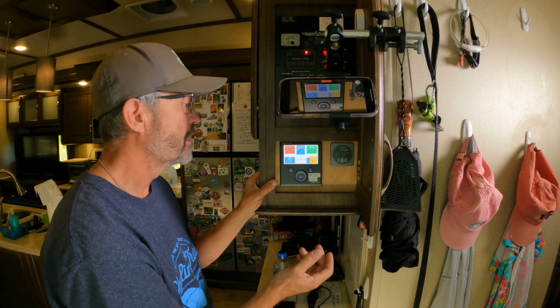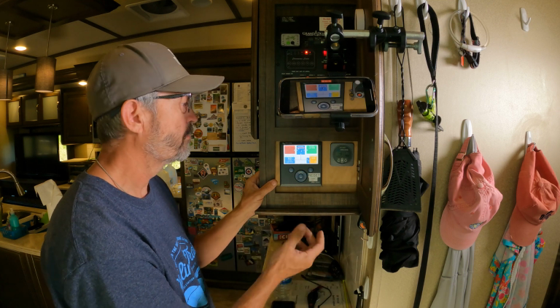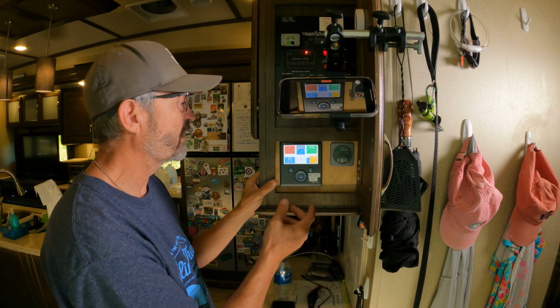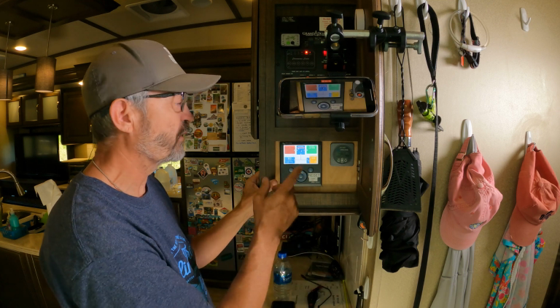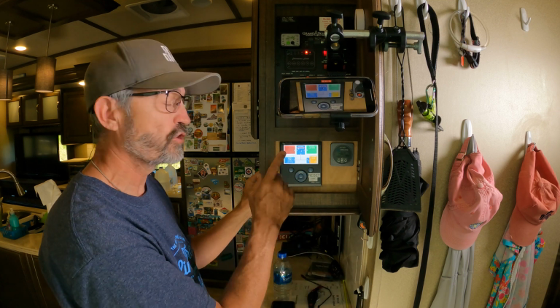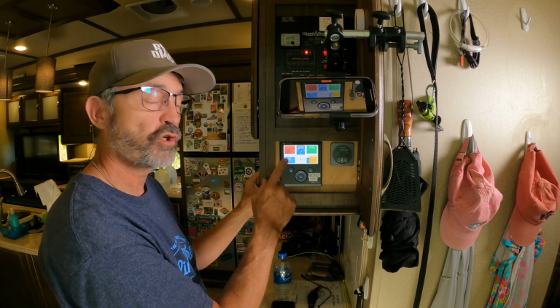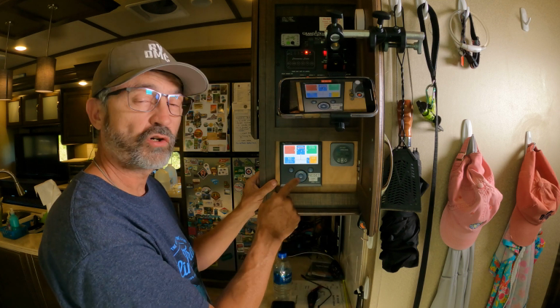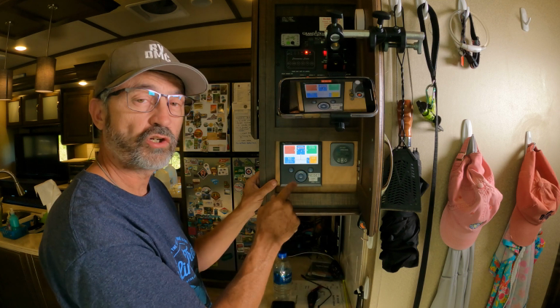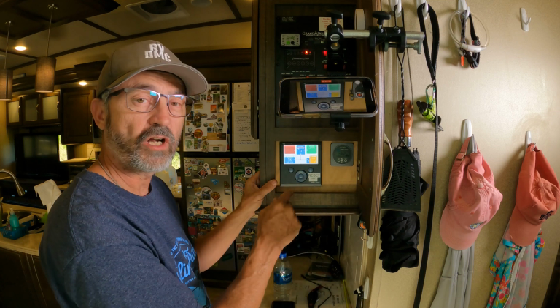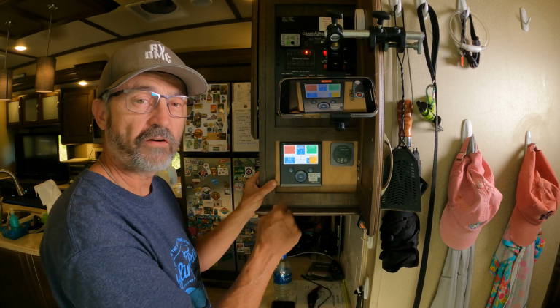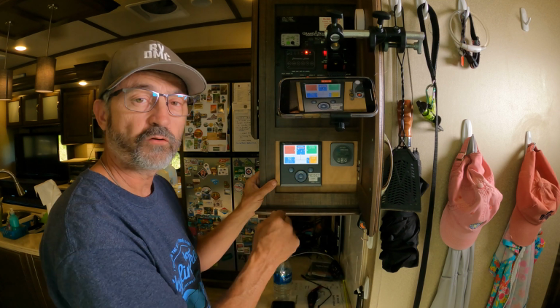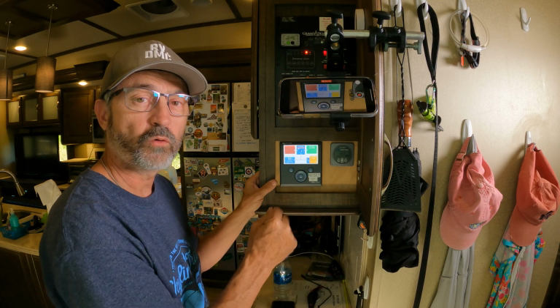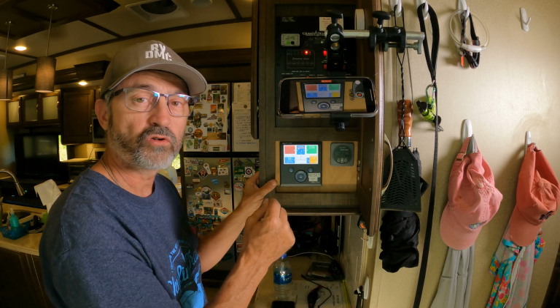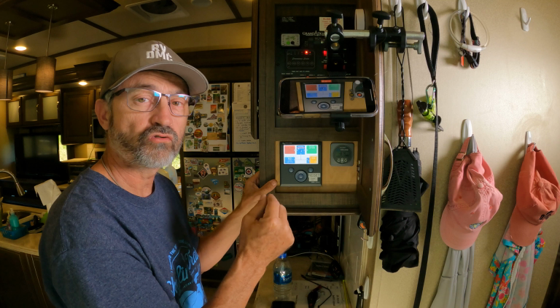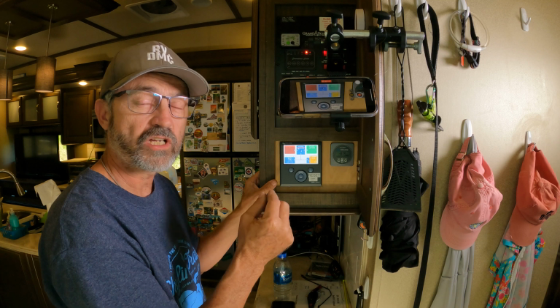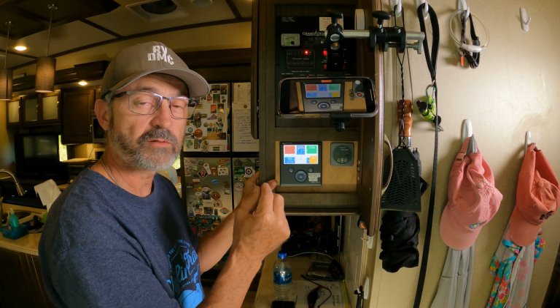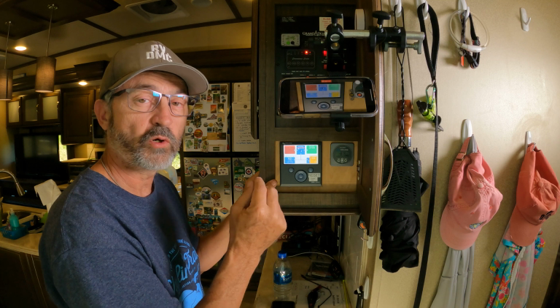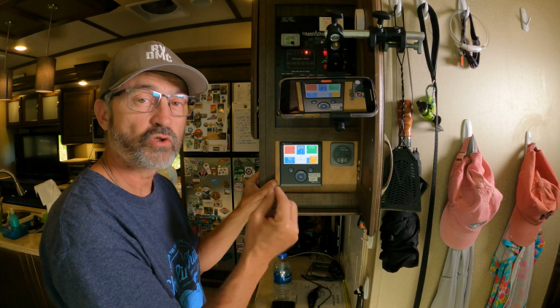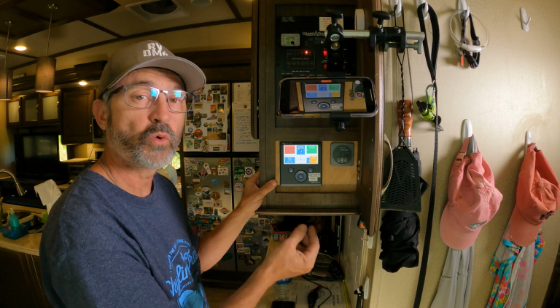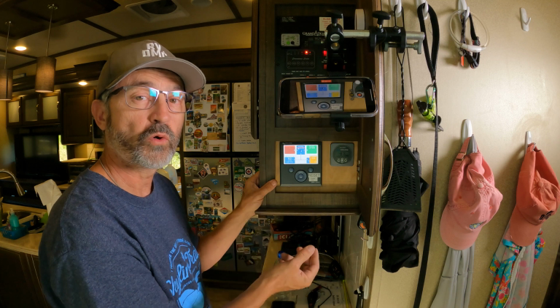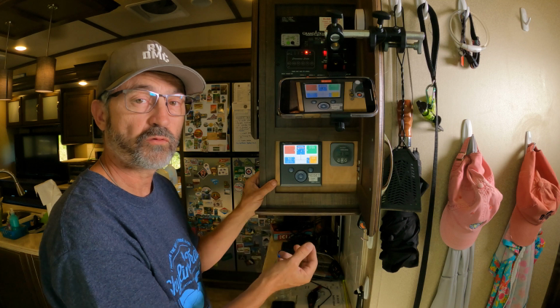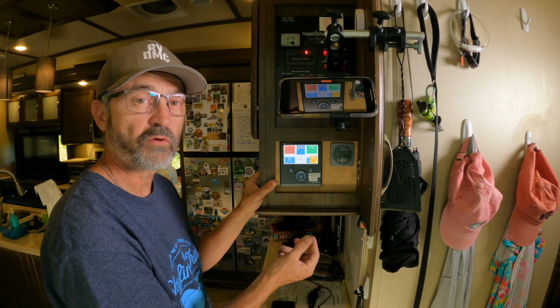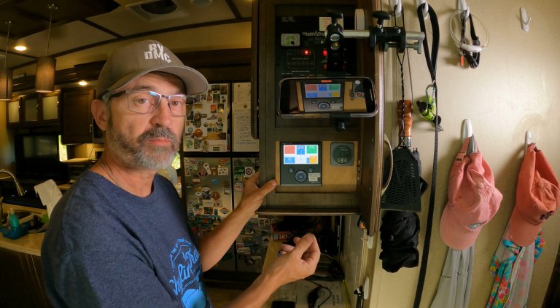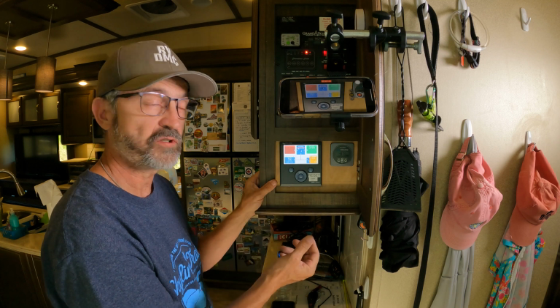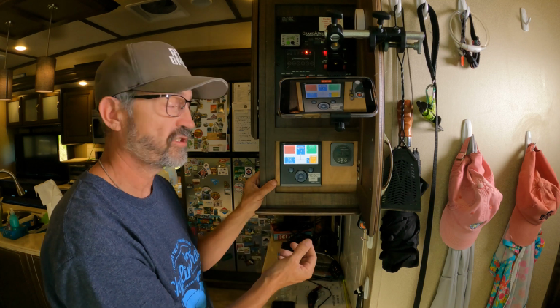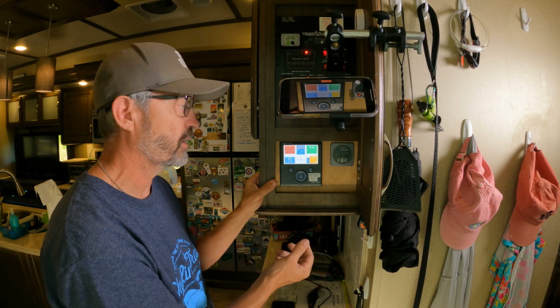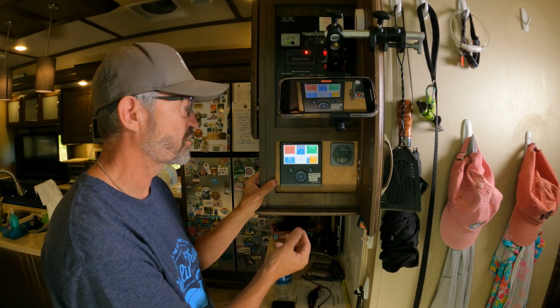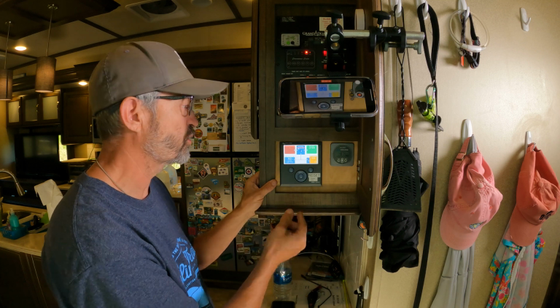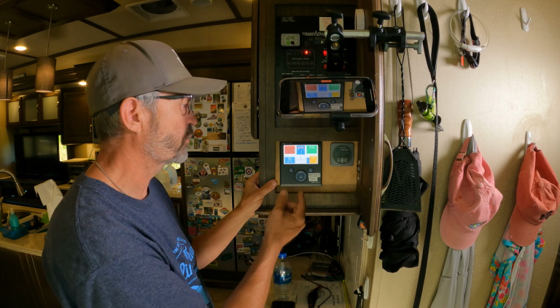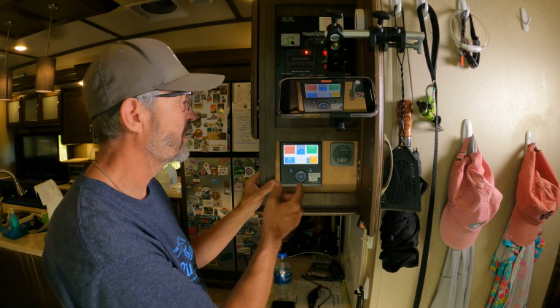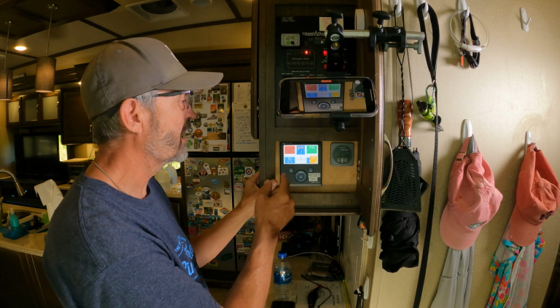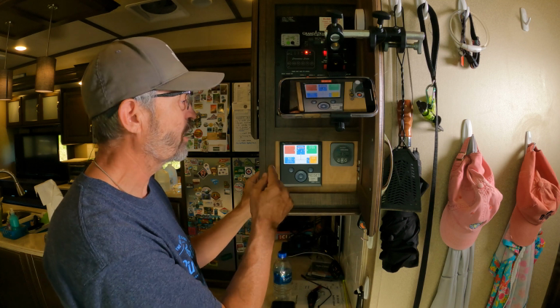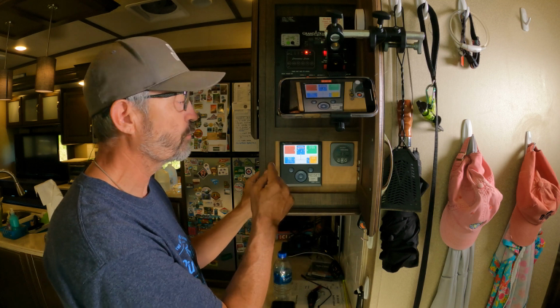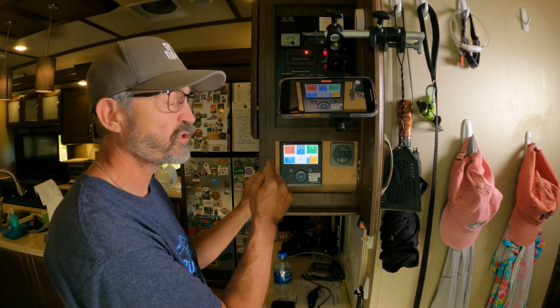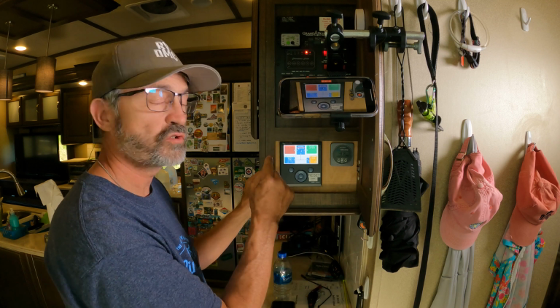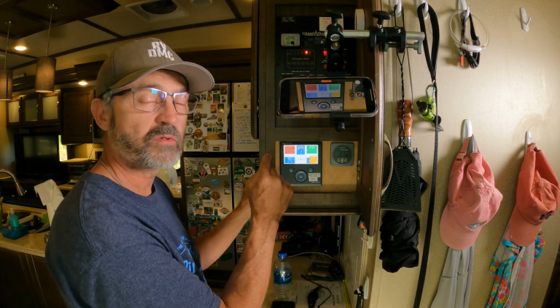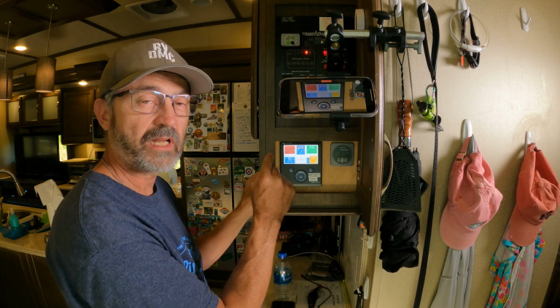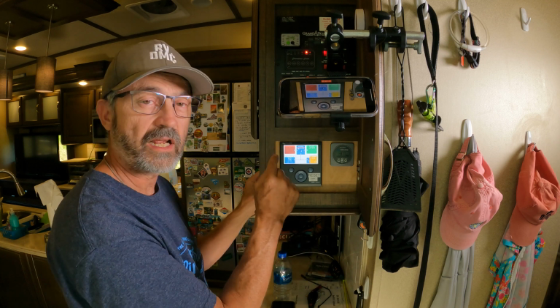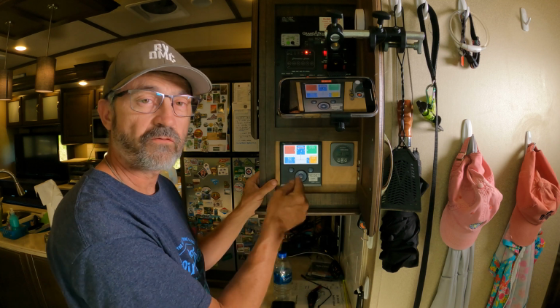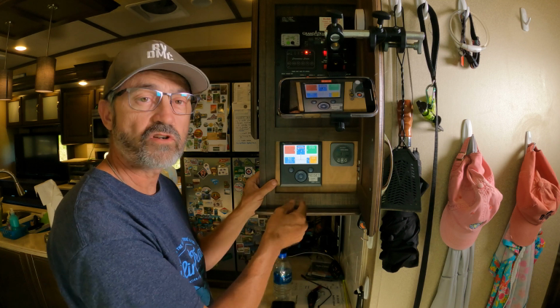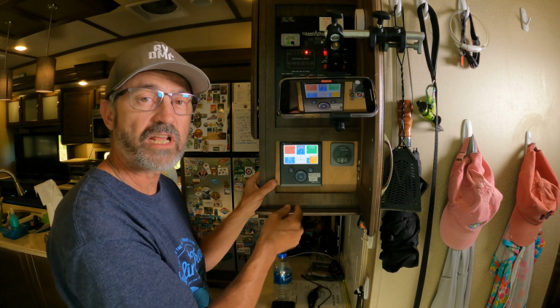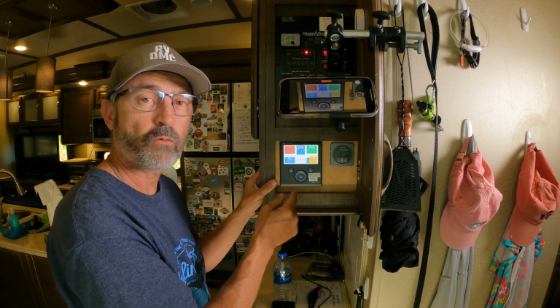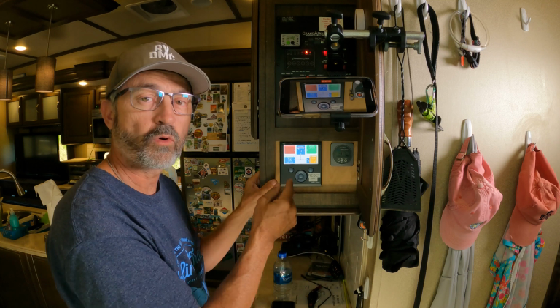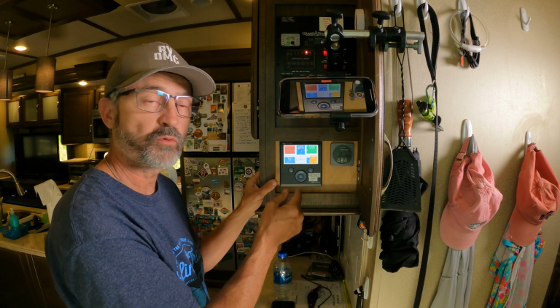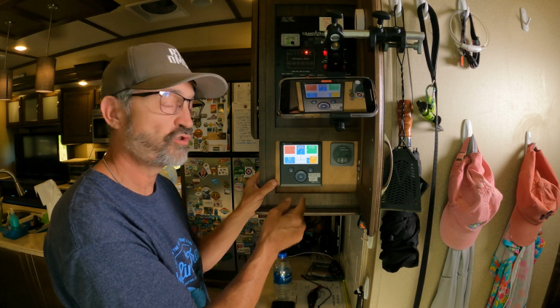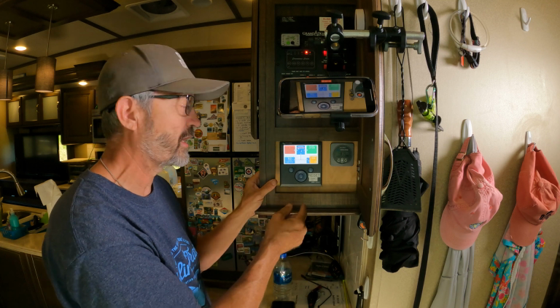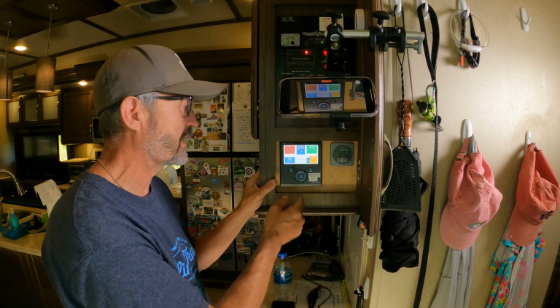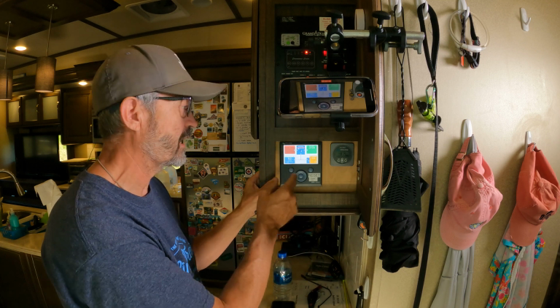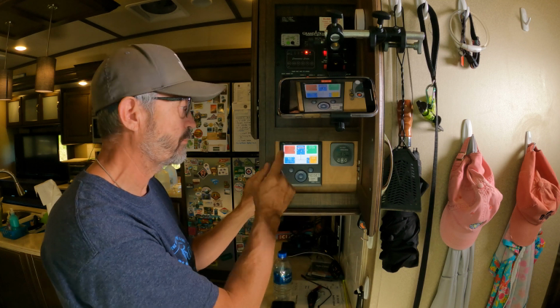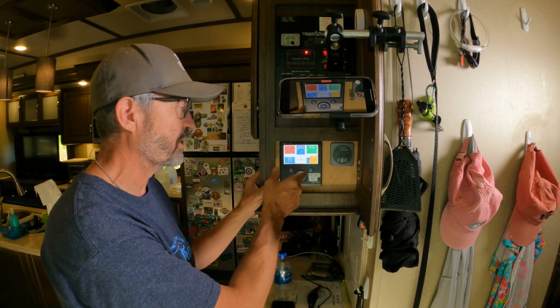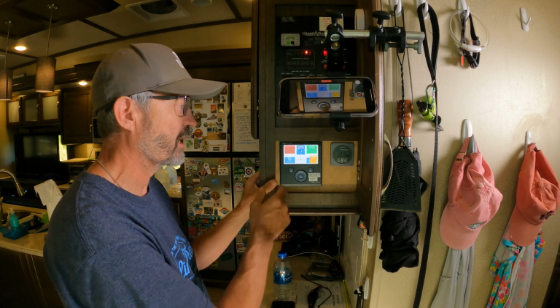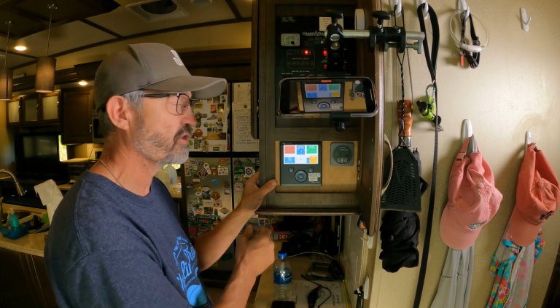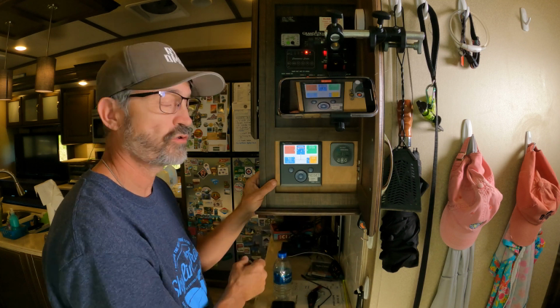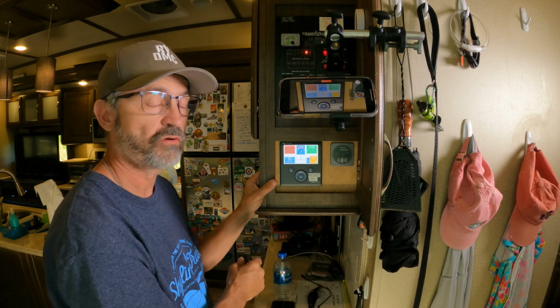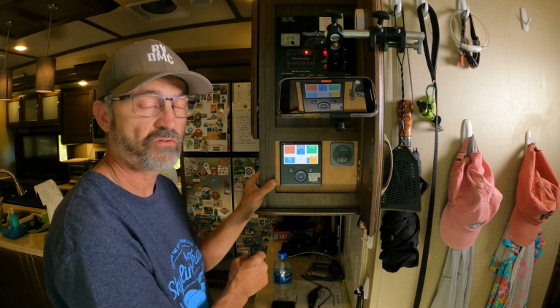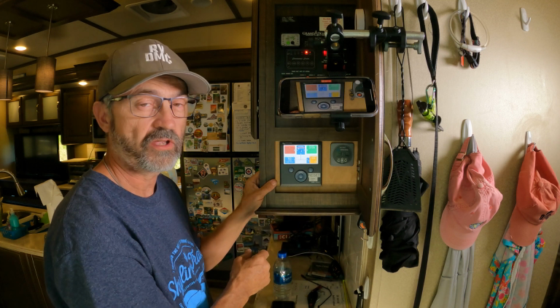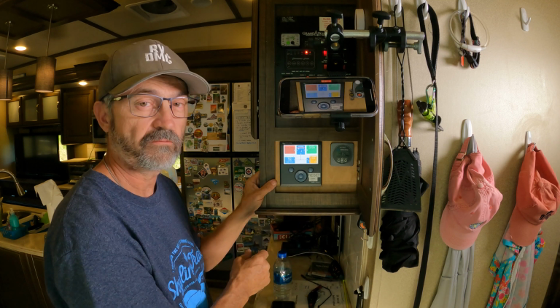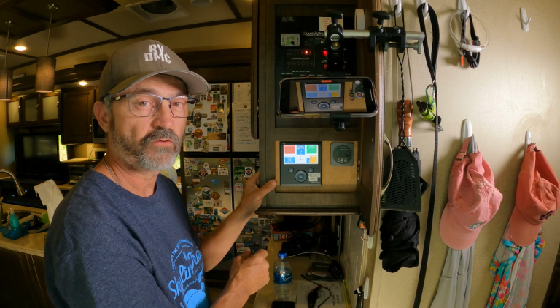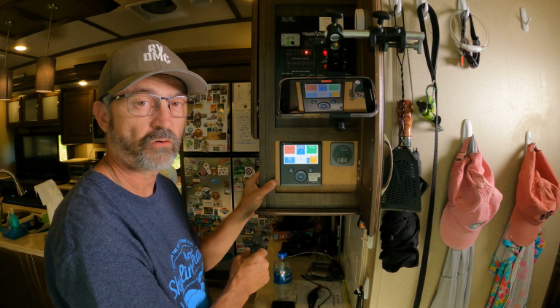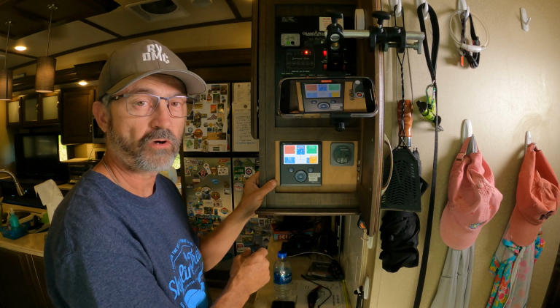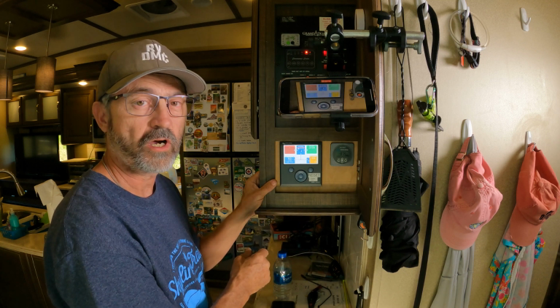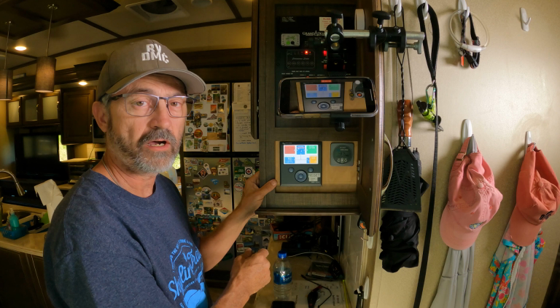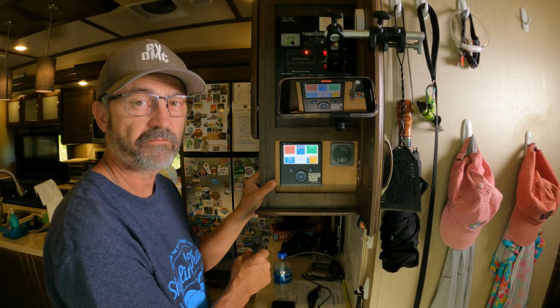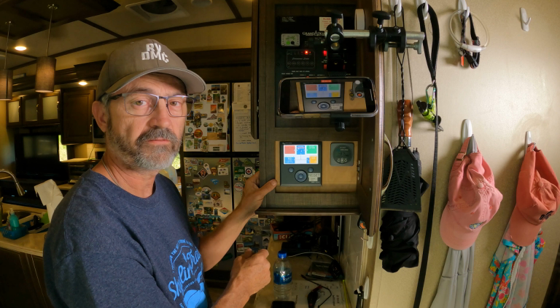But if I turn it off, it only draws about two or three percent. So I almost always do that every night when we're dry camping — I turn the inverter off.